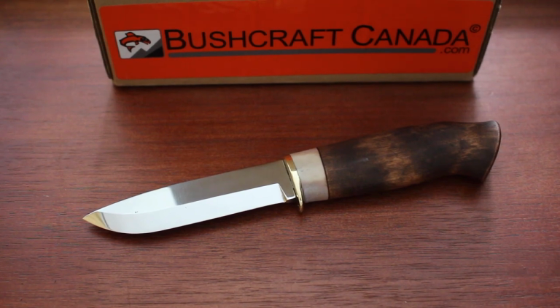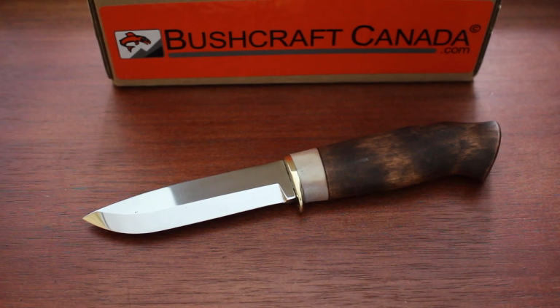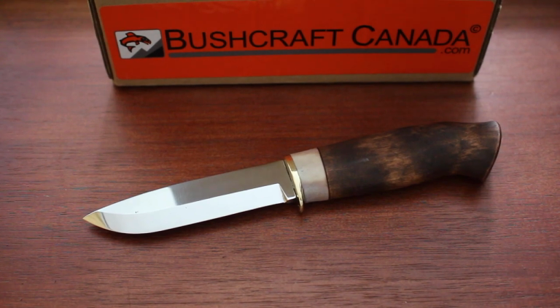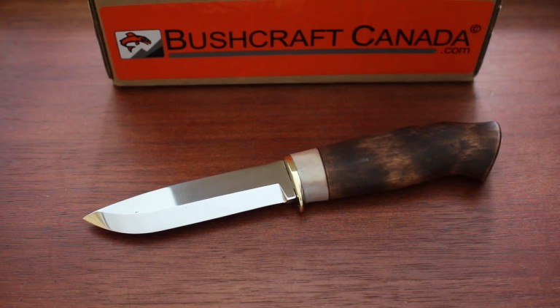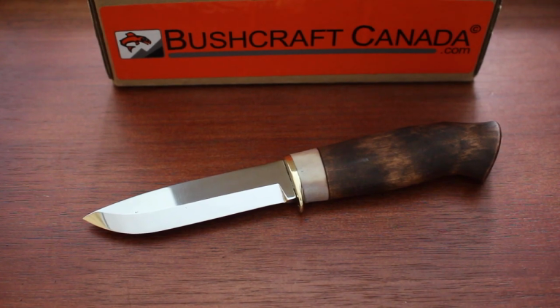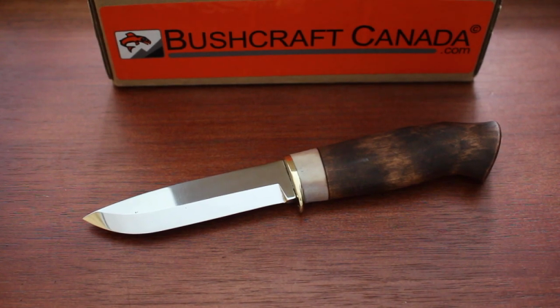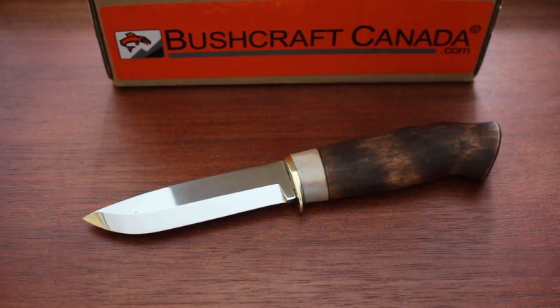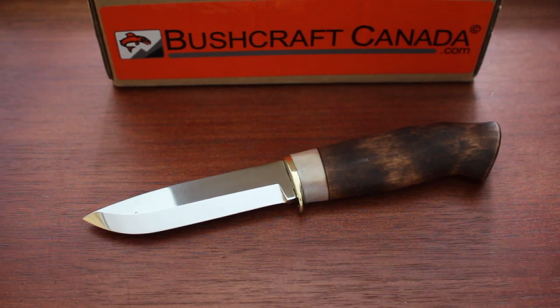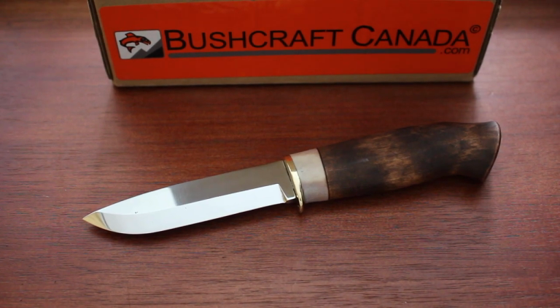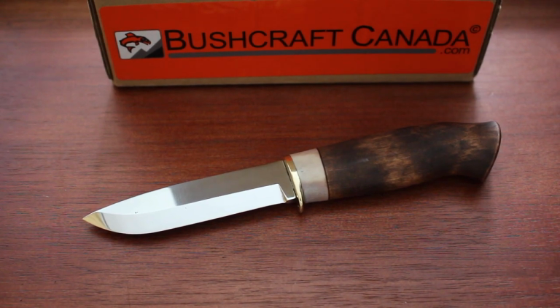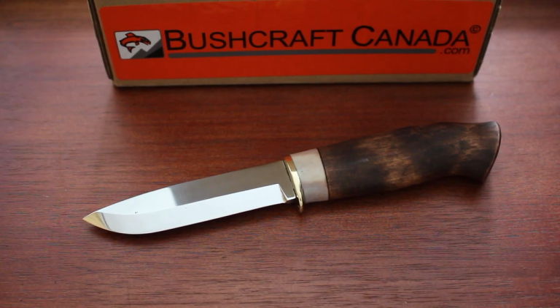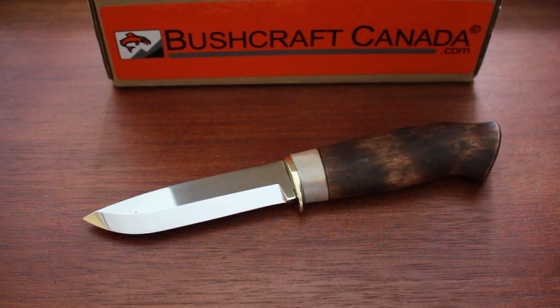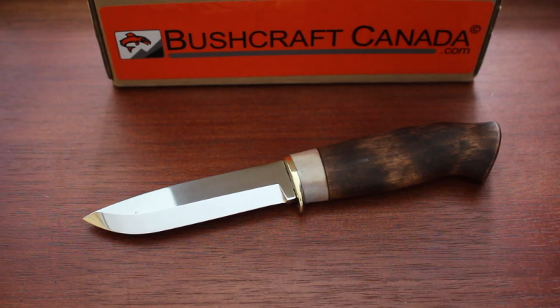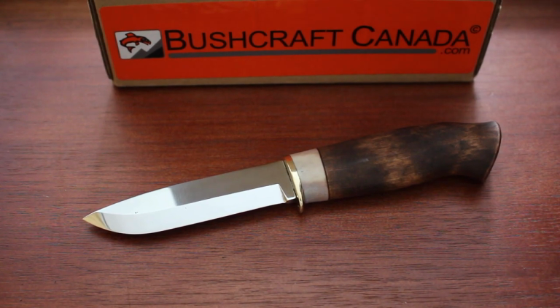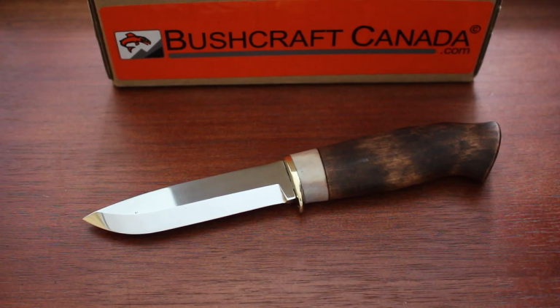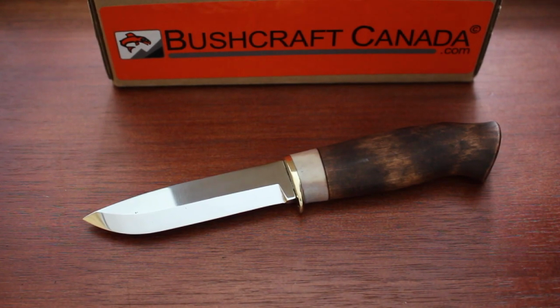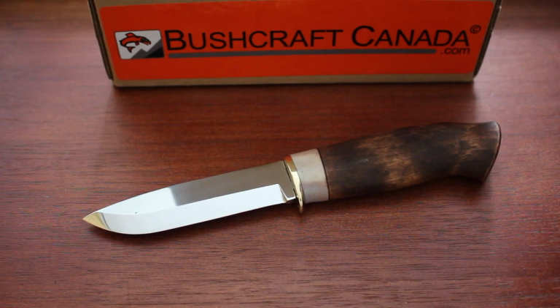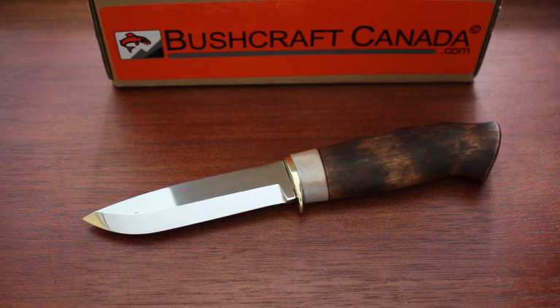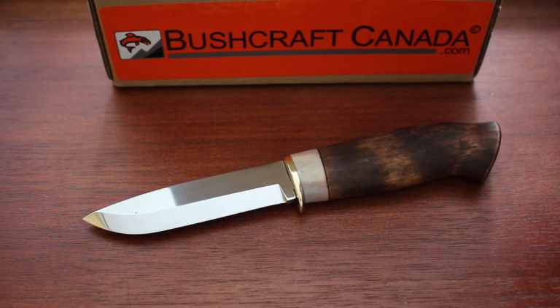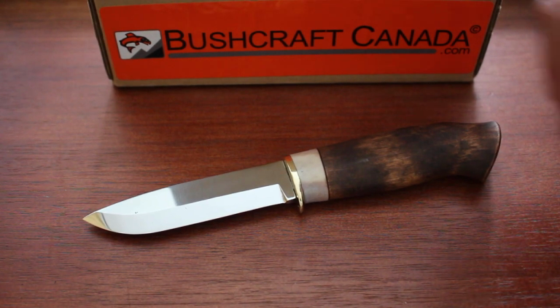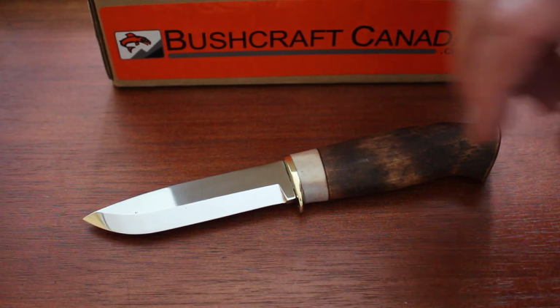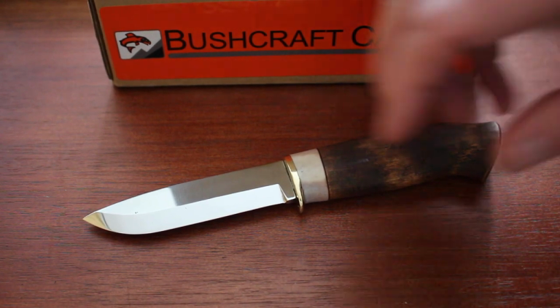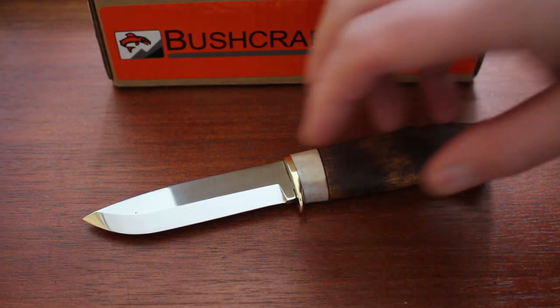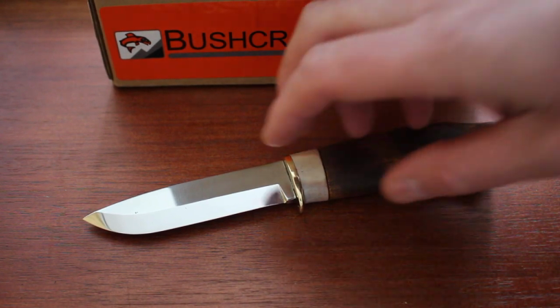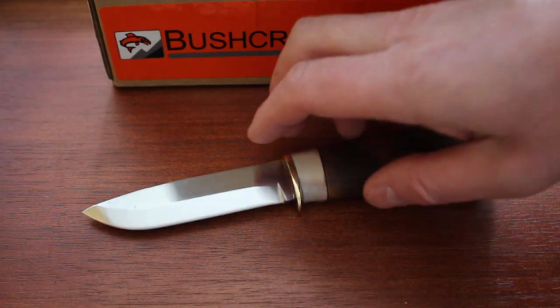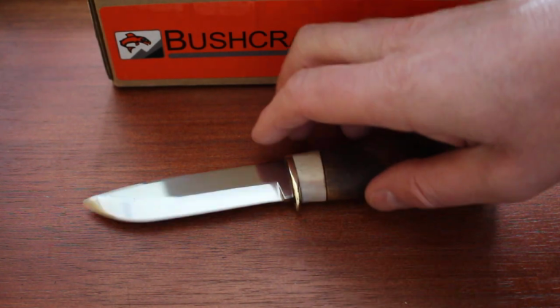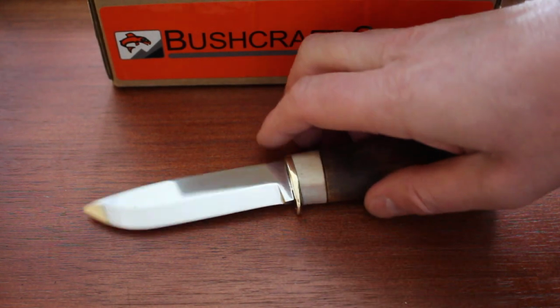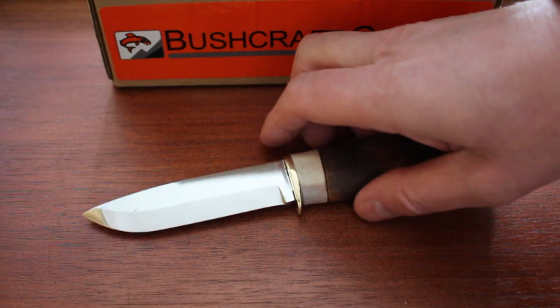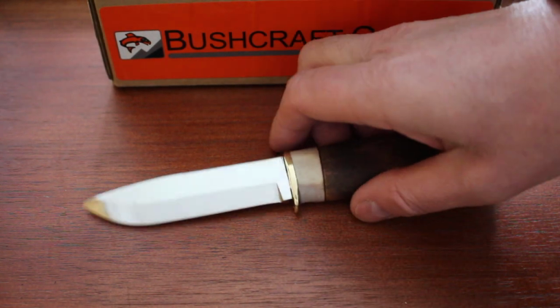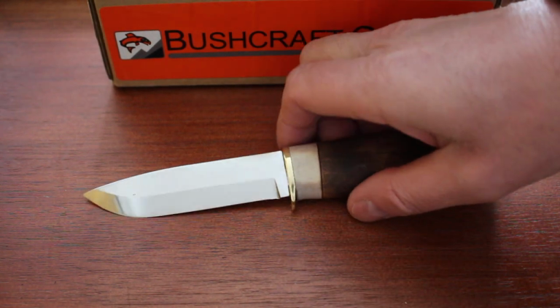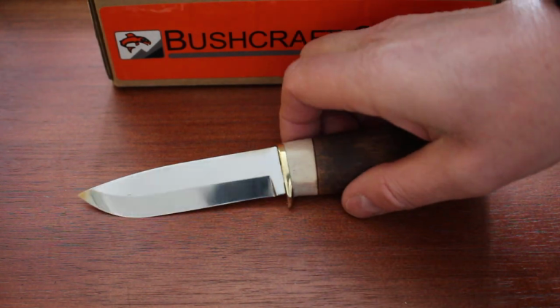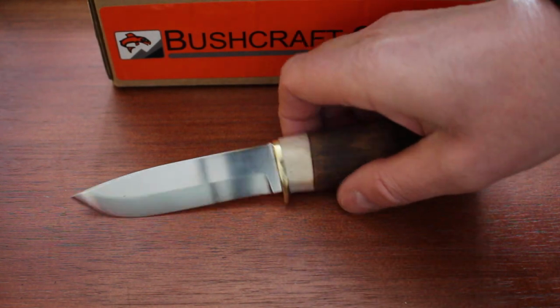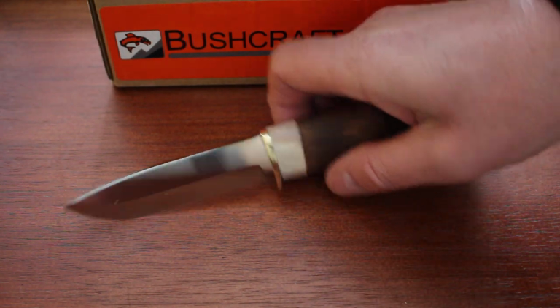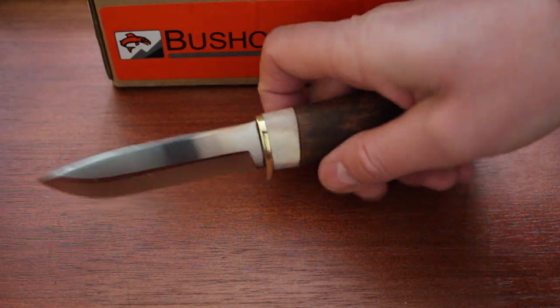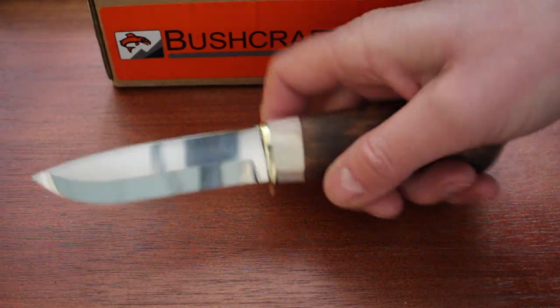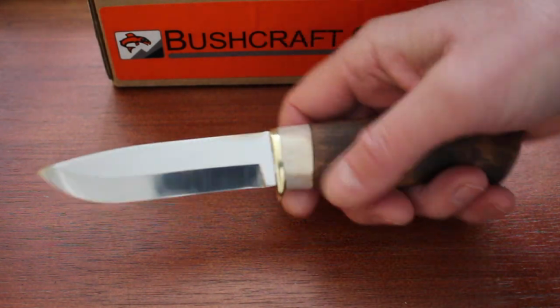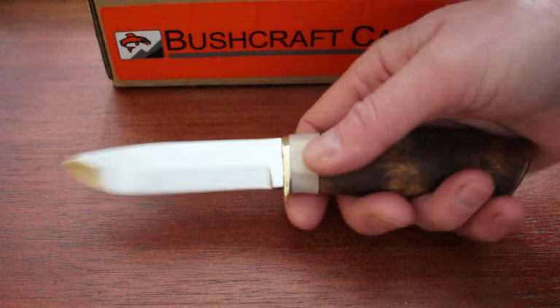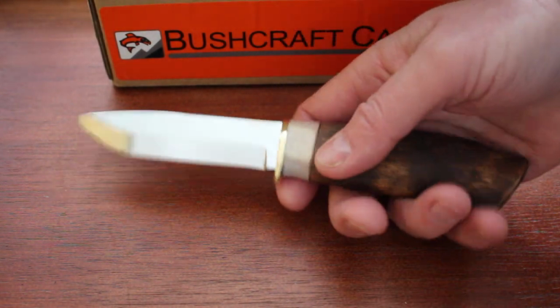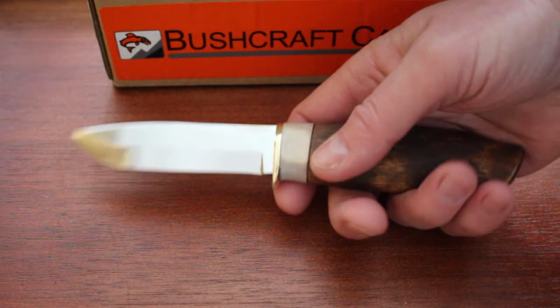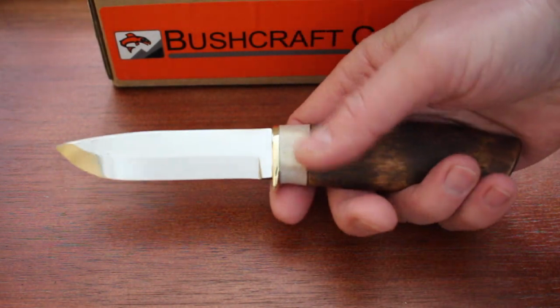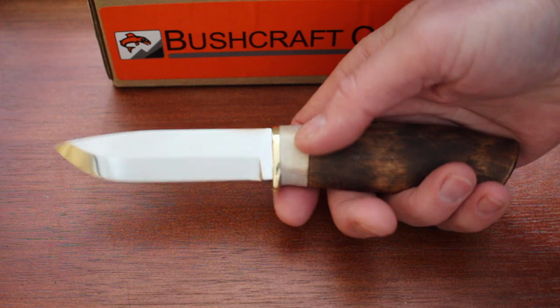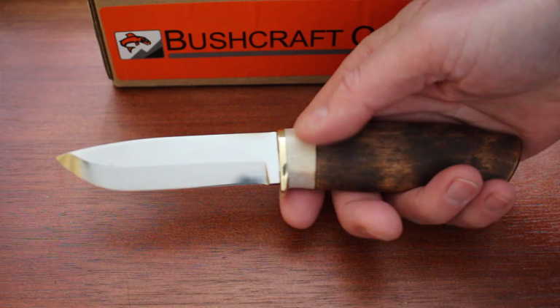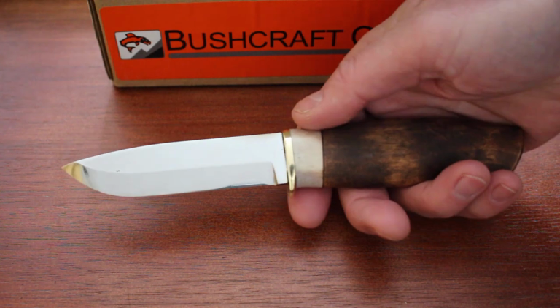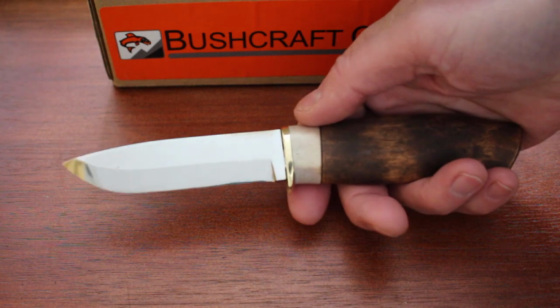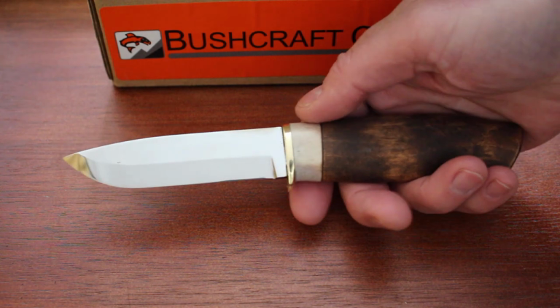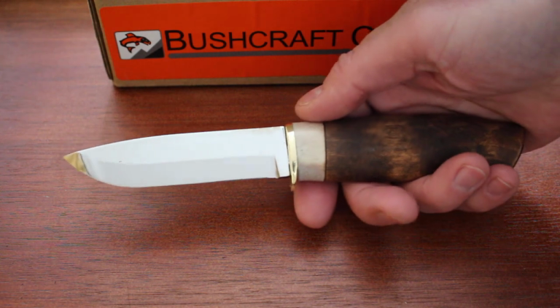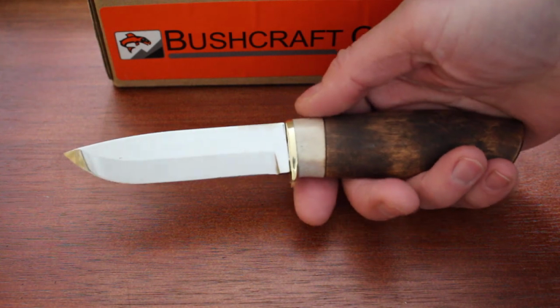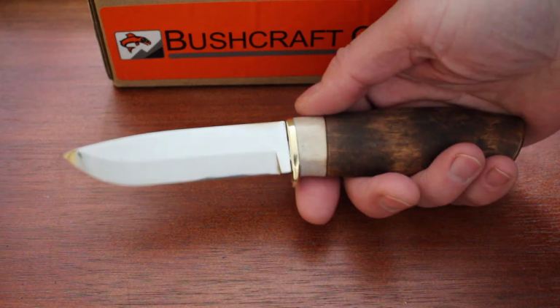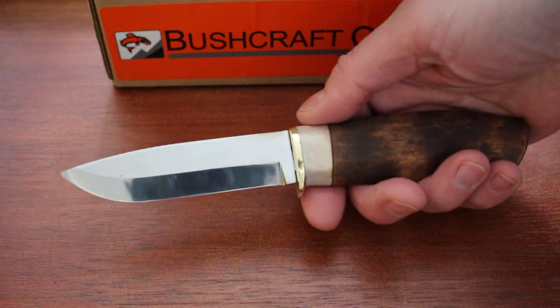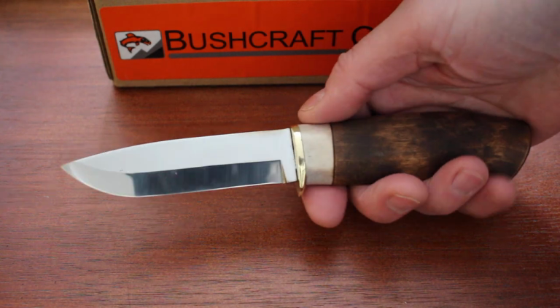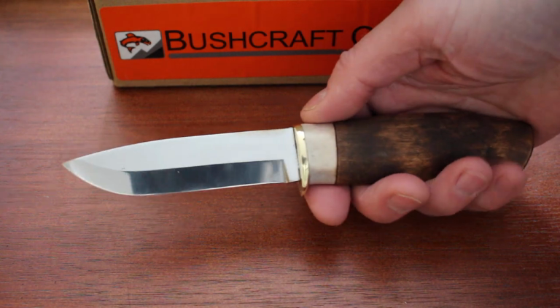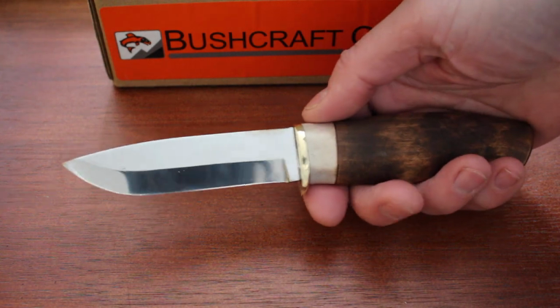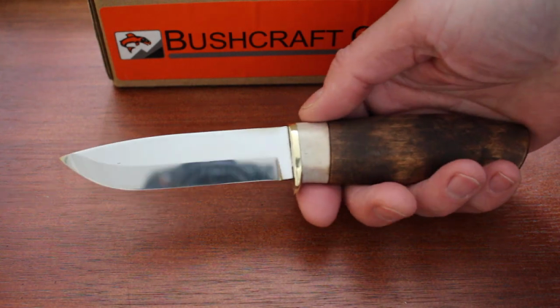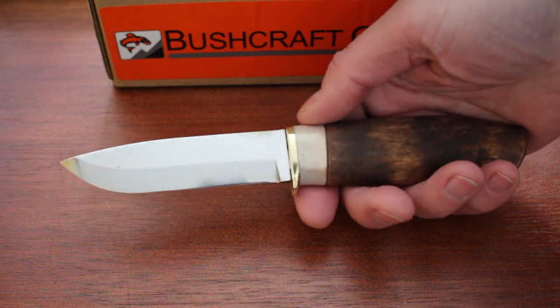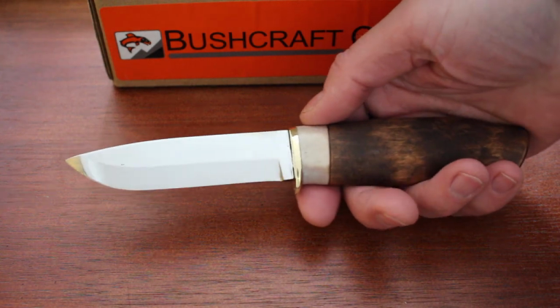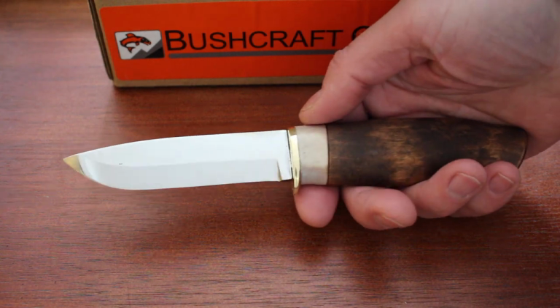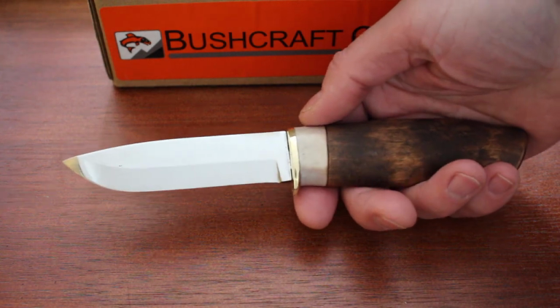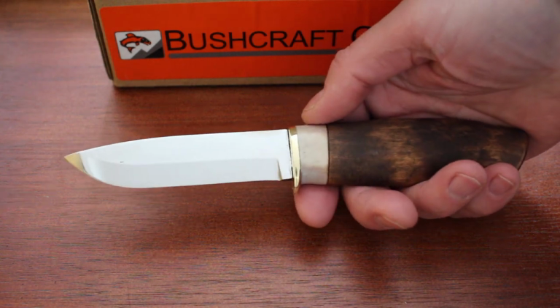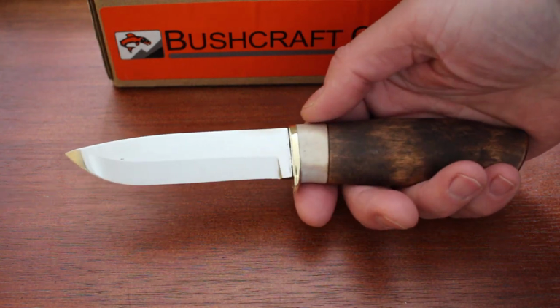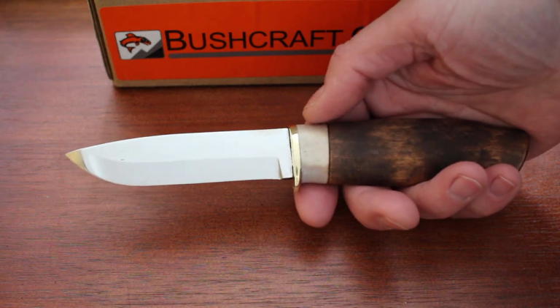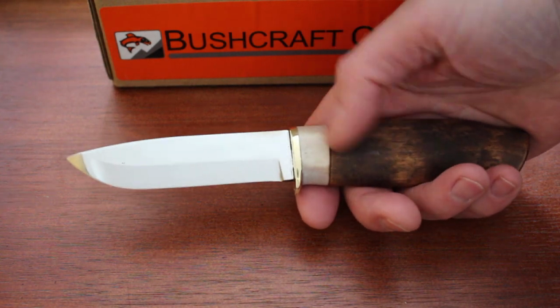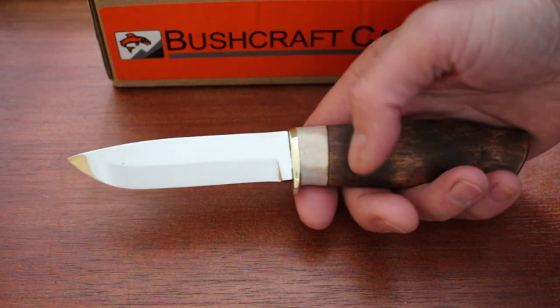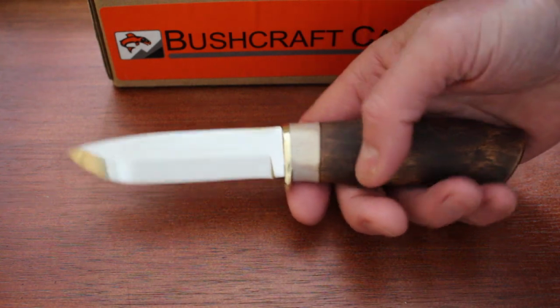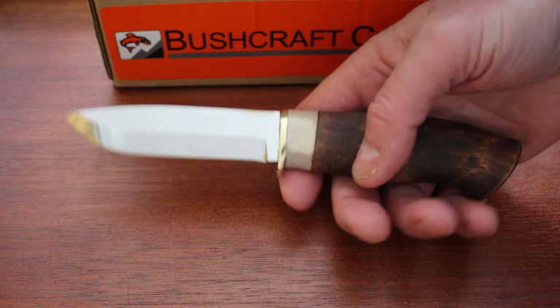Hello, Paul Lomson from bushcraftcanada.com. I've got a nice traditionally made Scandinavian knife to show you today.